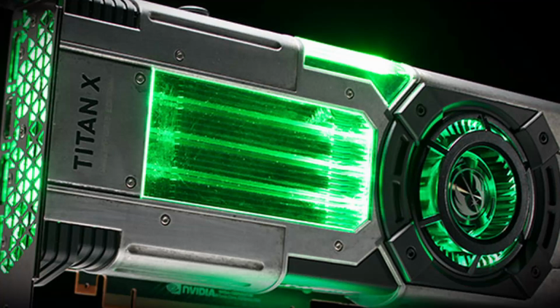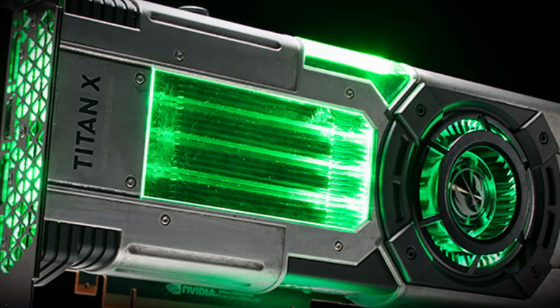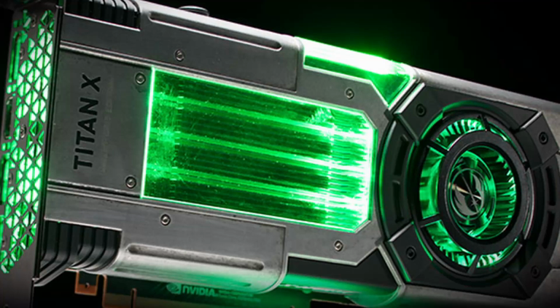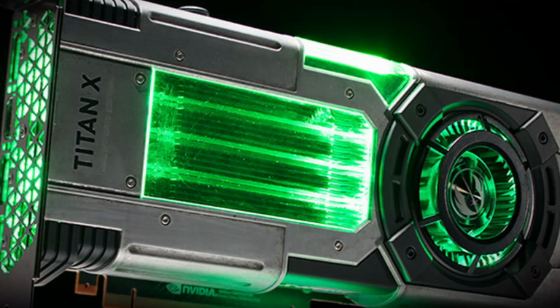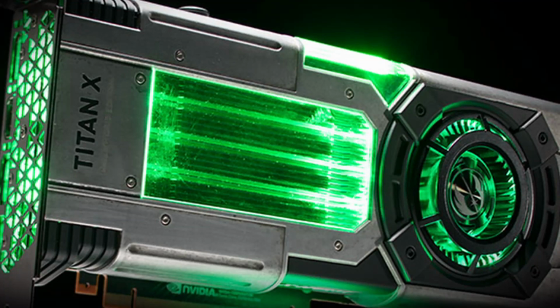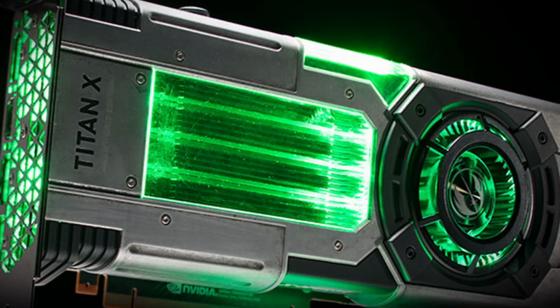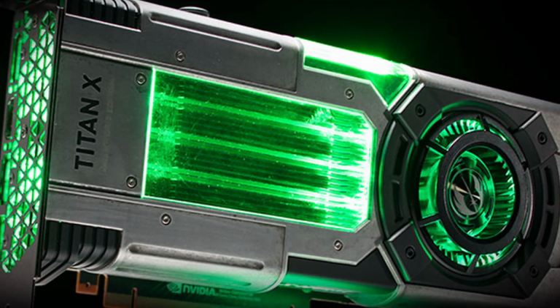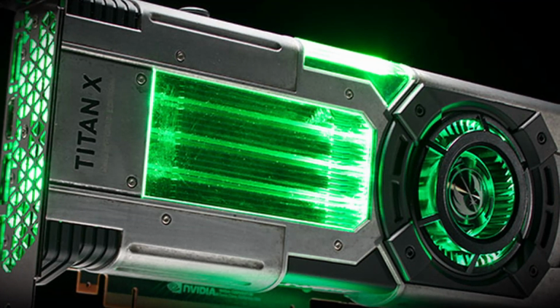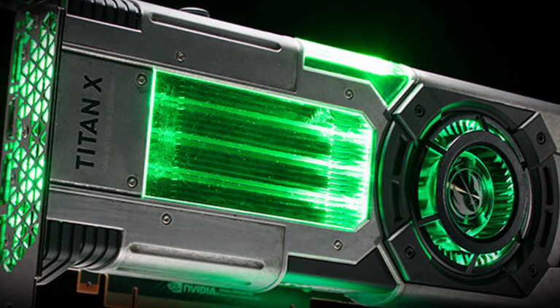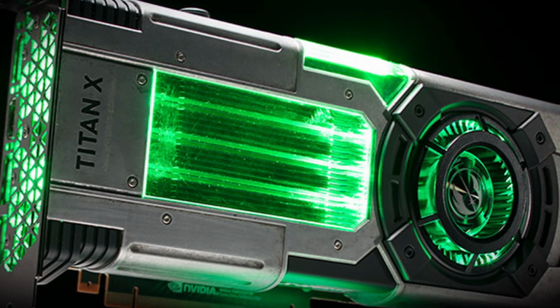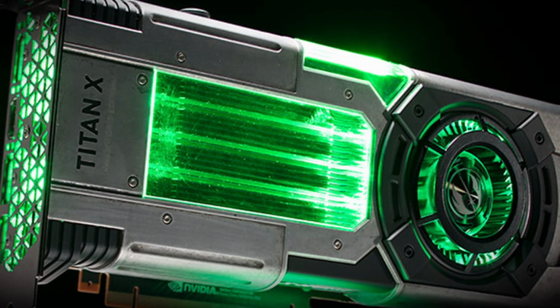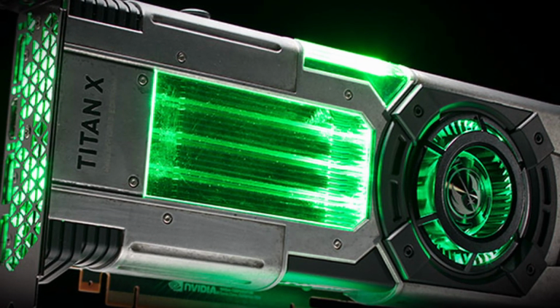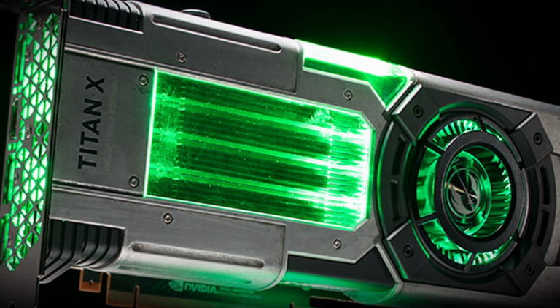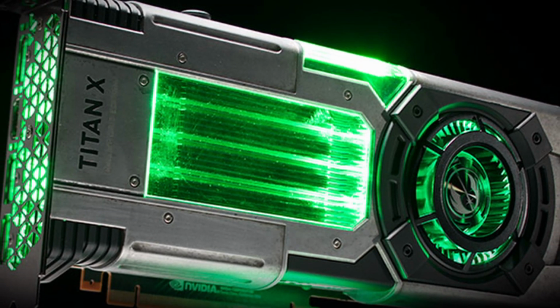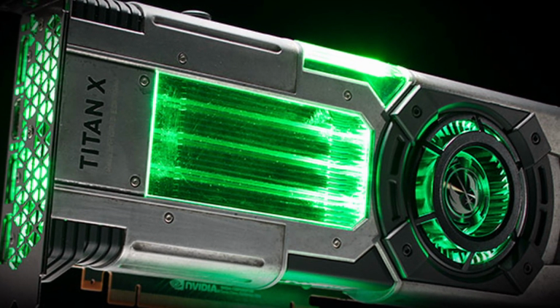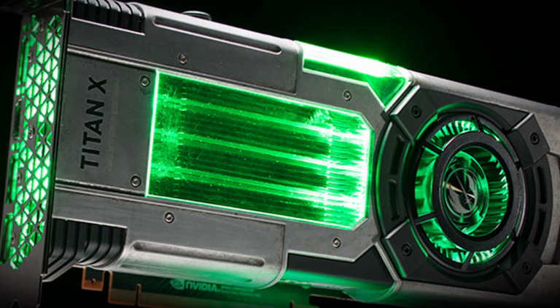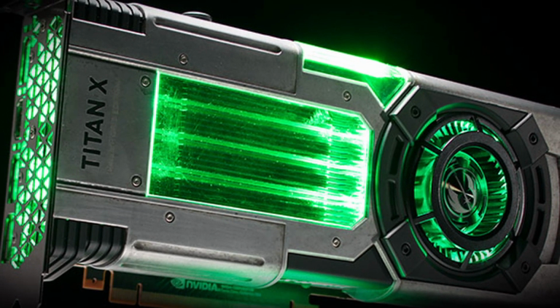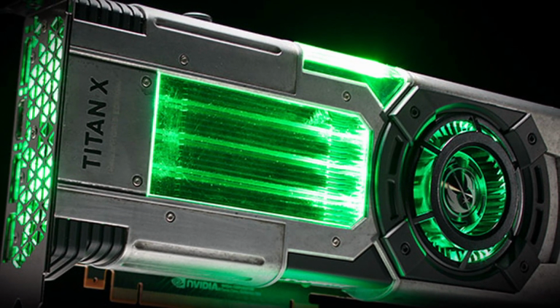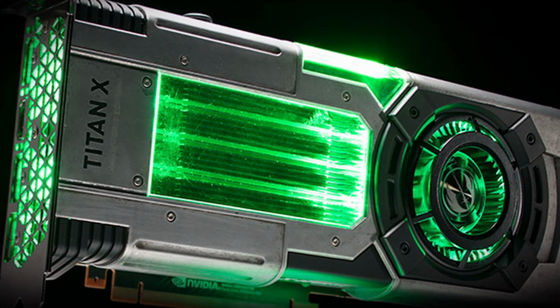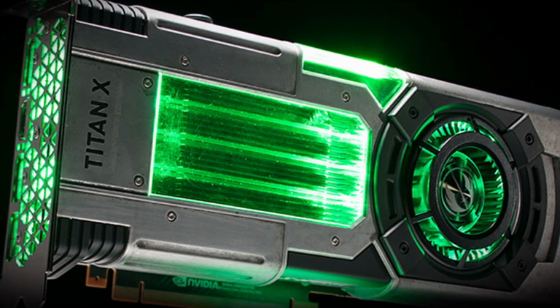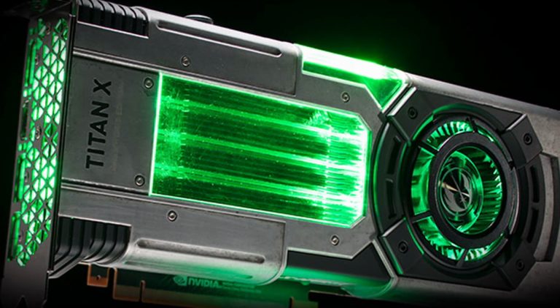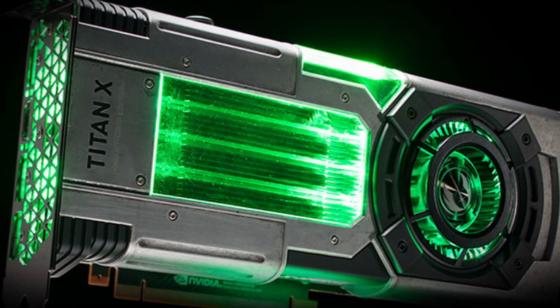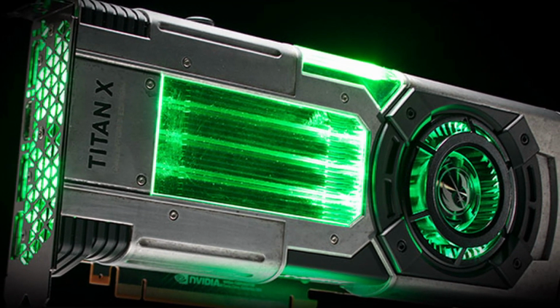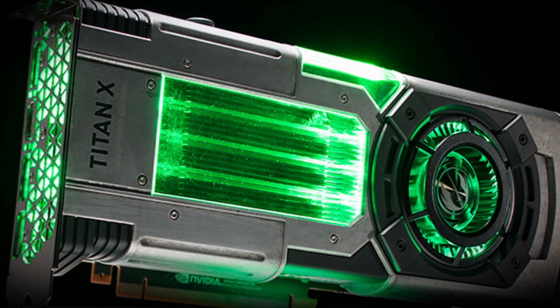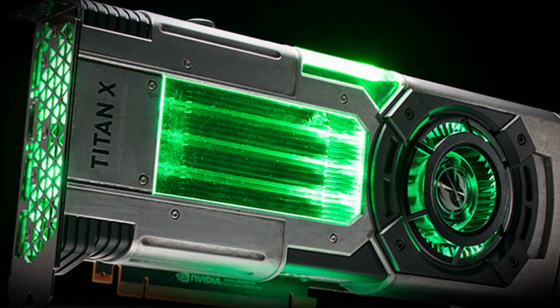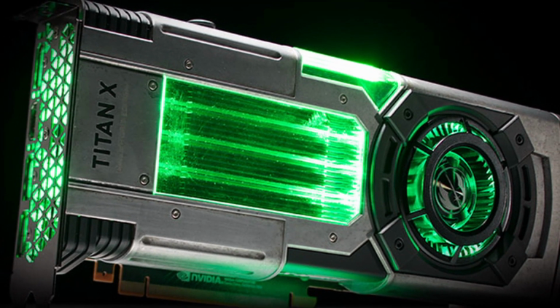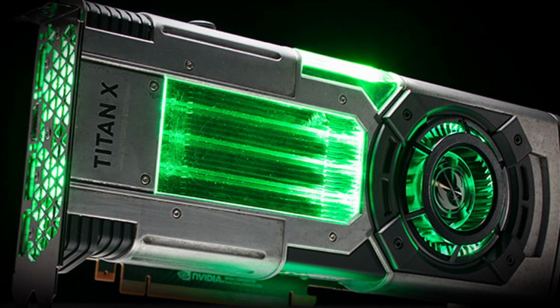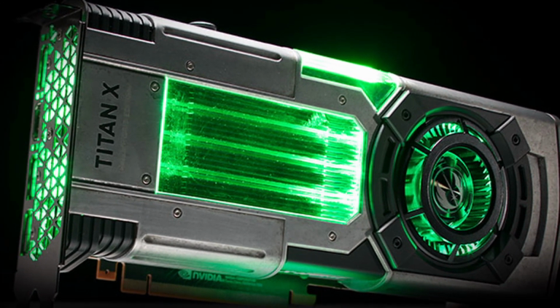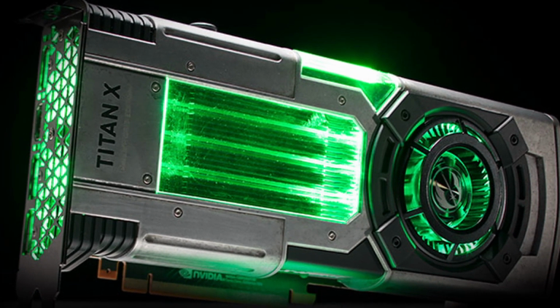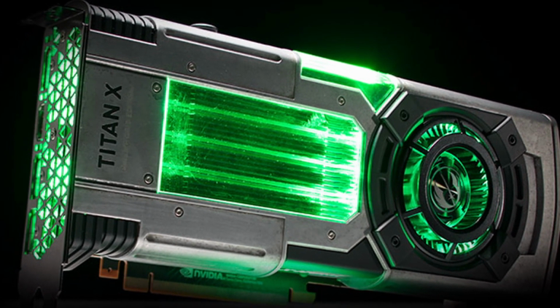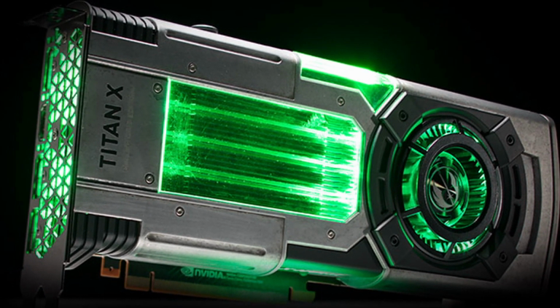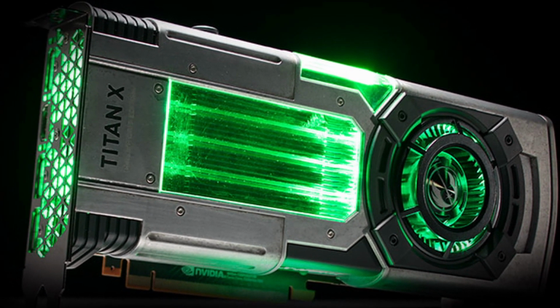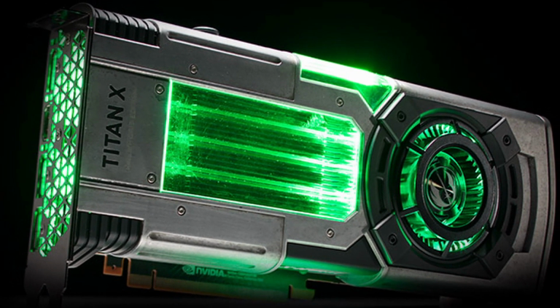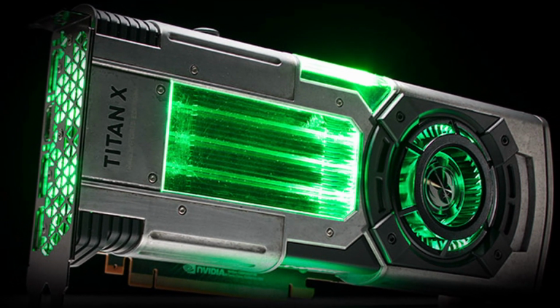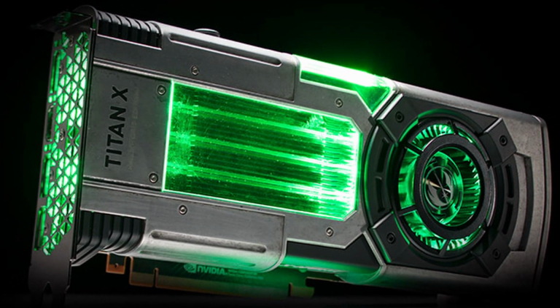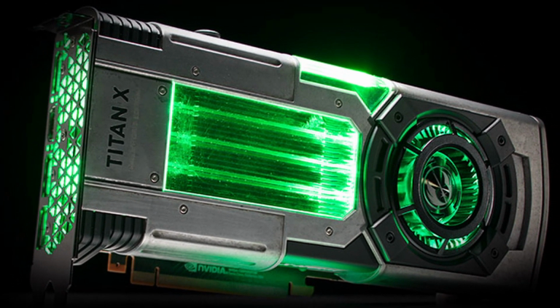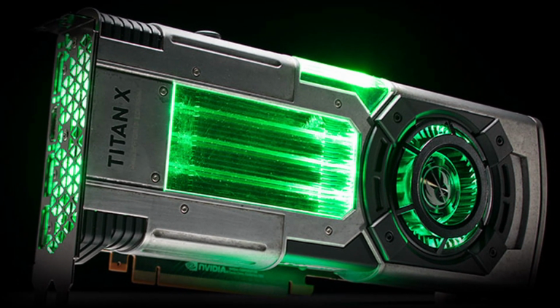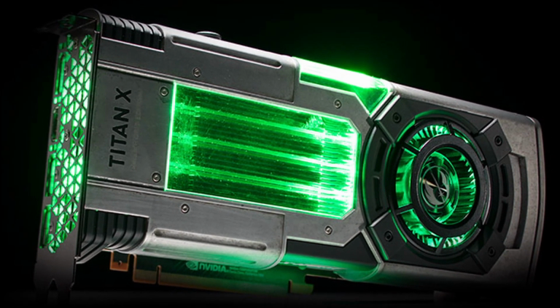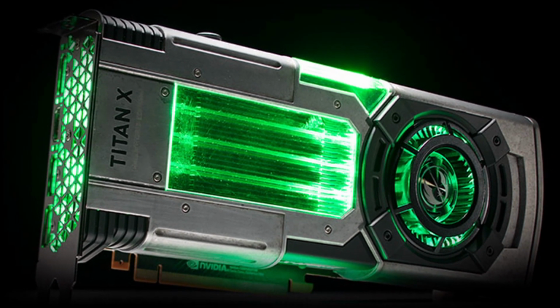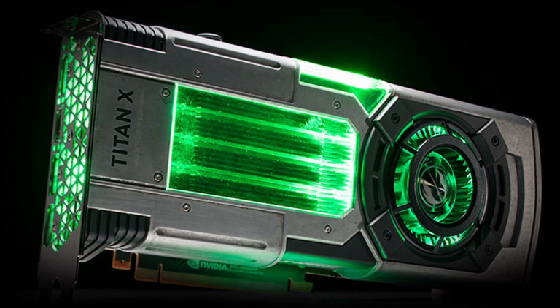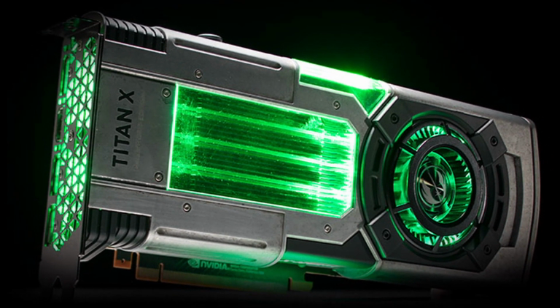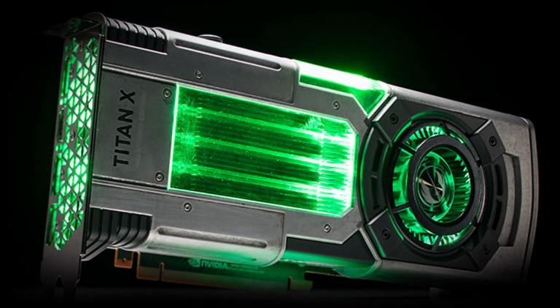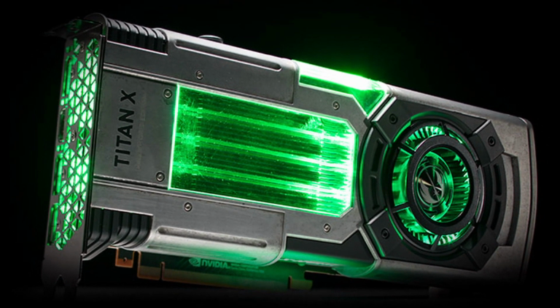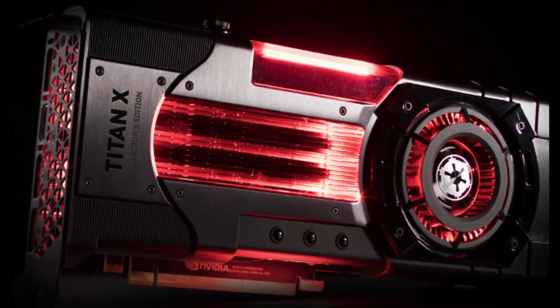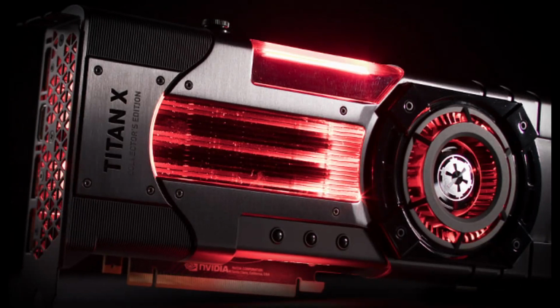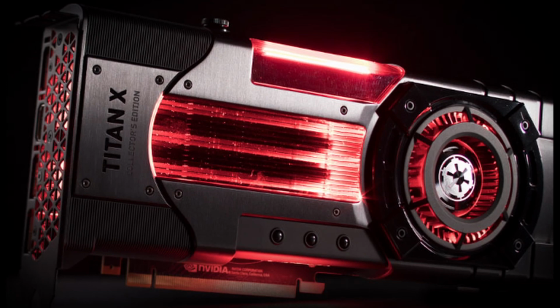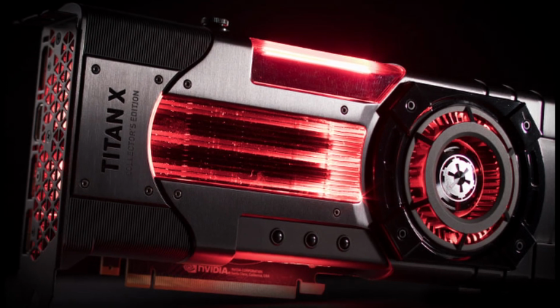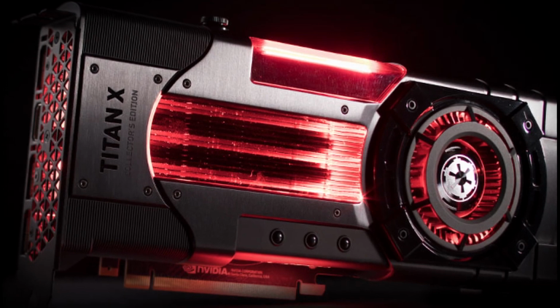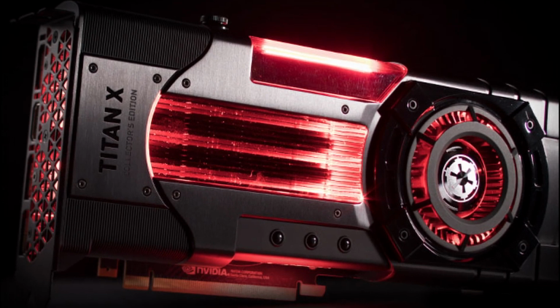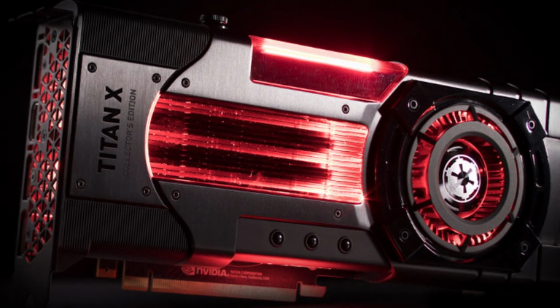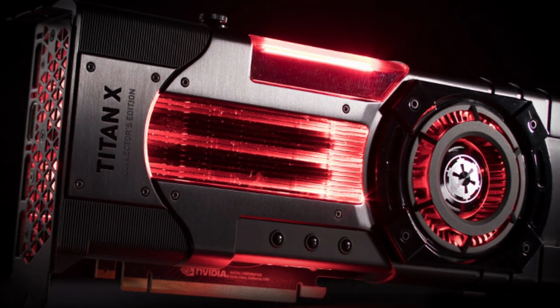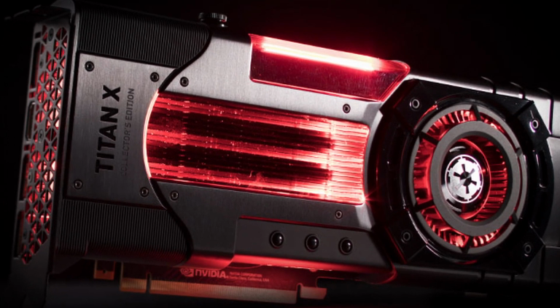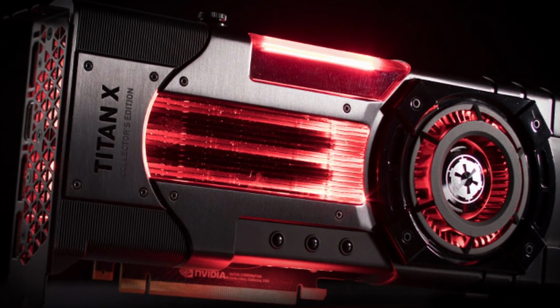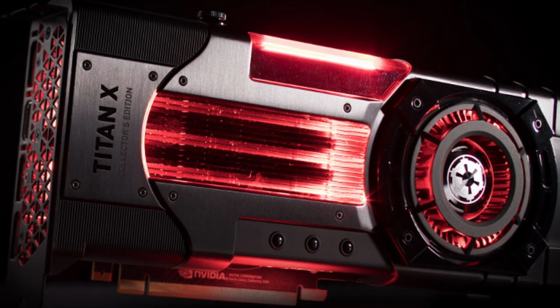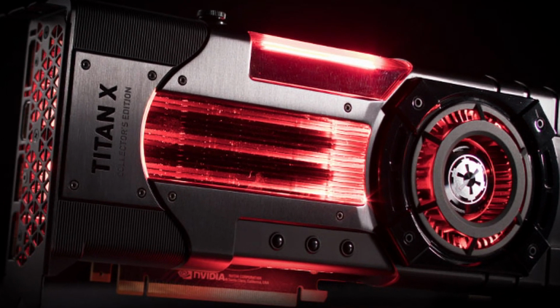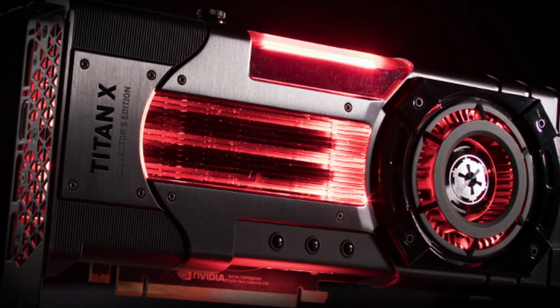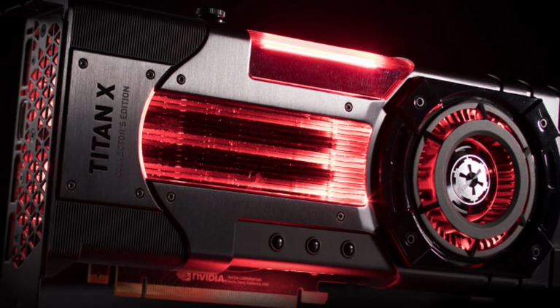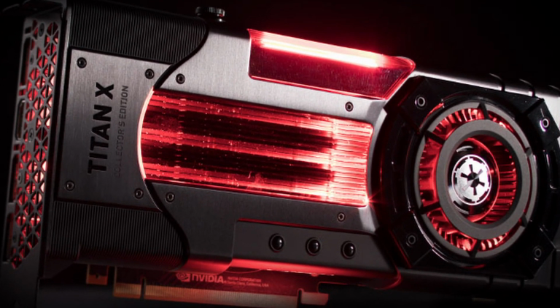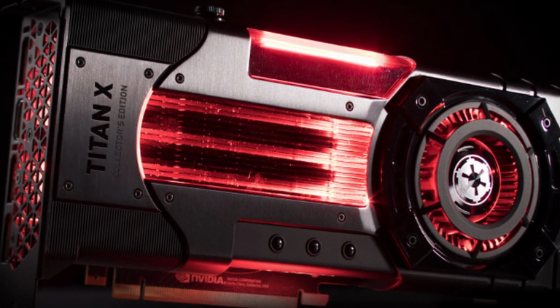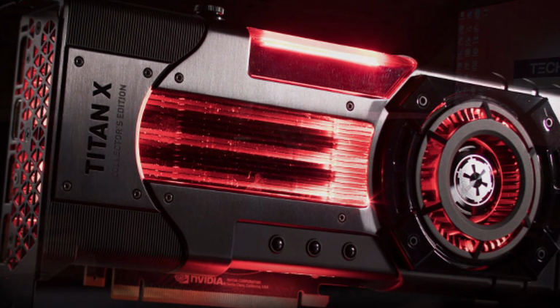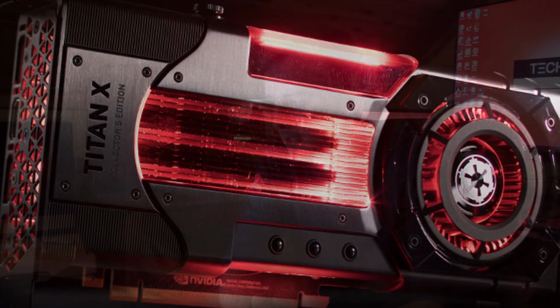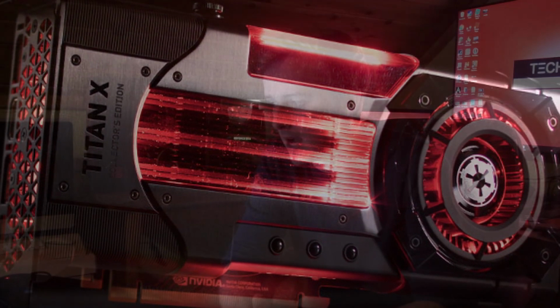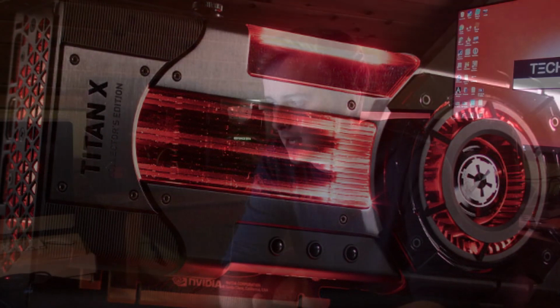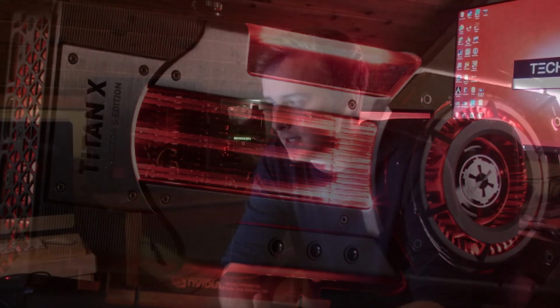The Nvidia Titan XP Star Wars Collector Edition graphics card was just announced. Today we'll go over its specs, looks, and size.